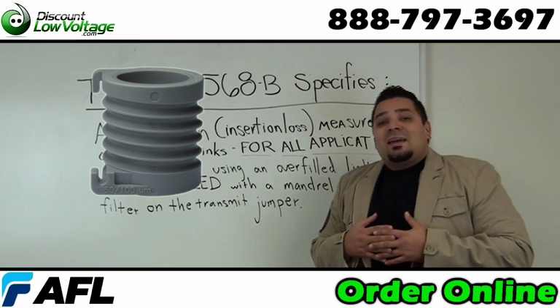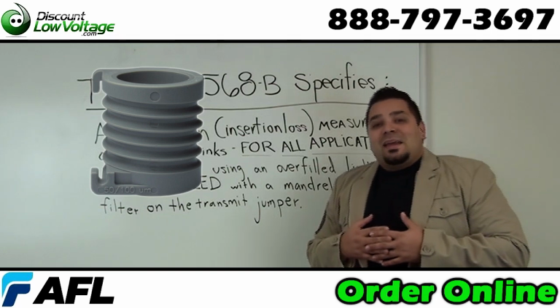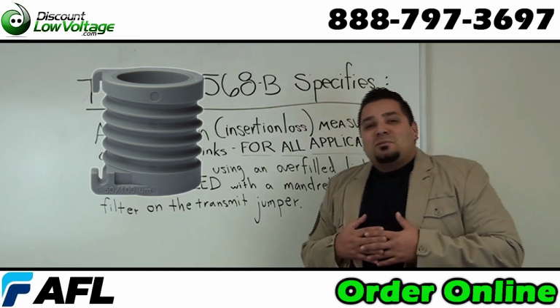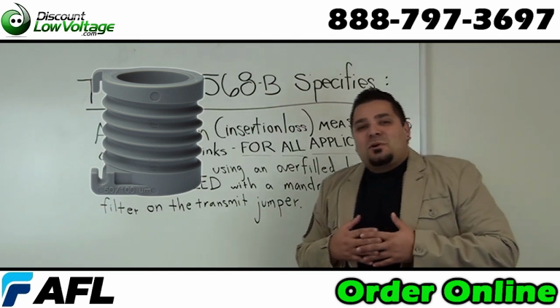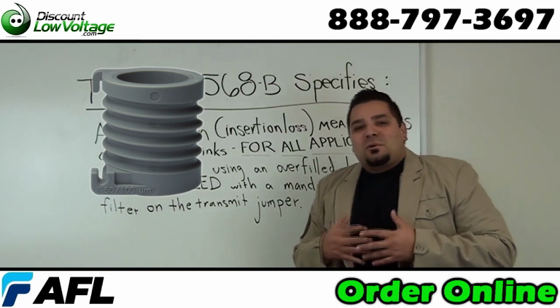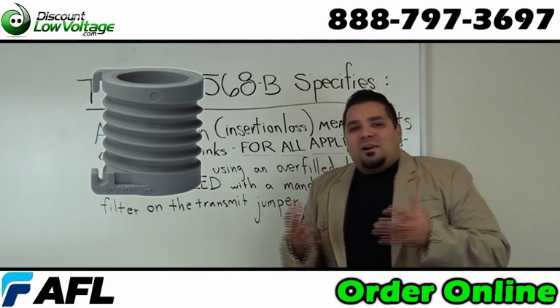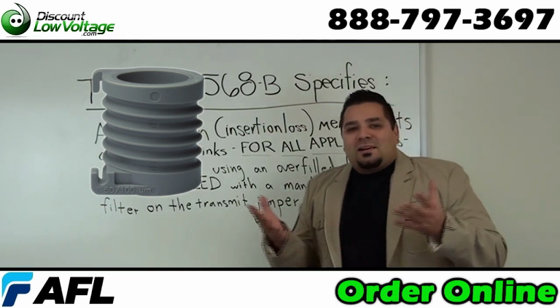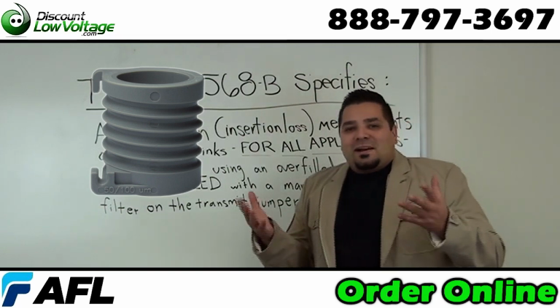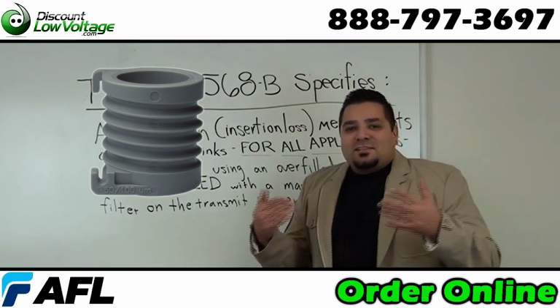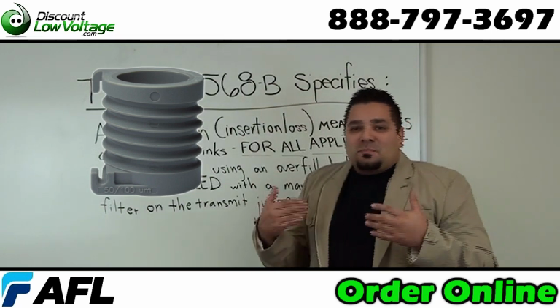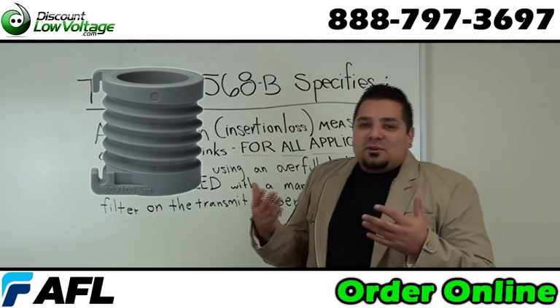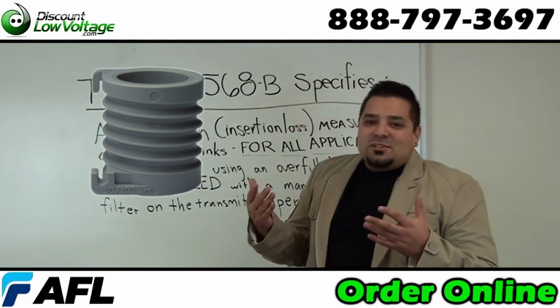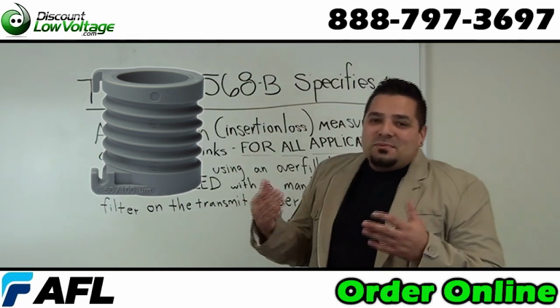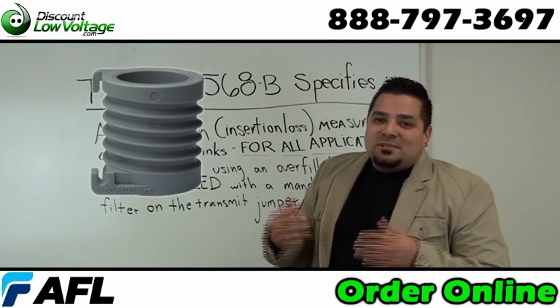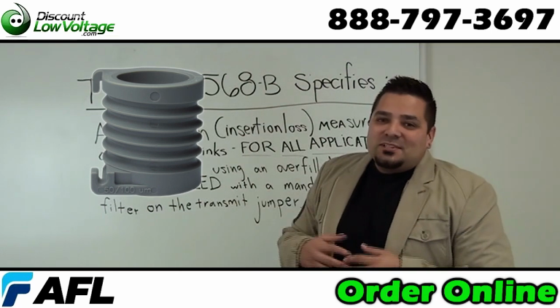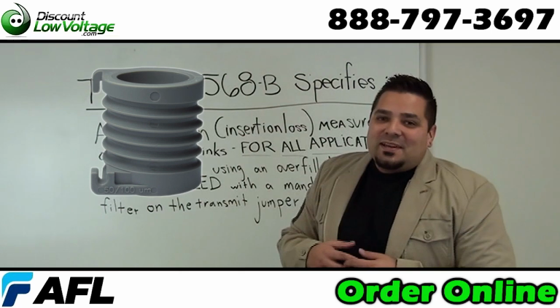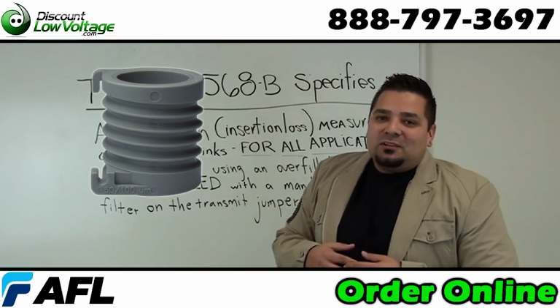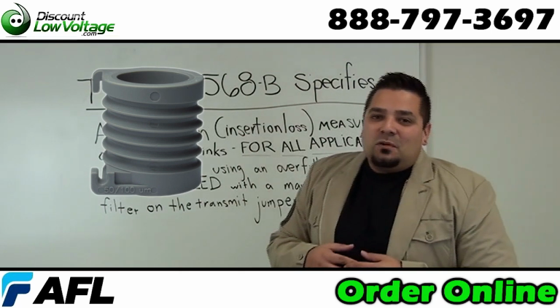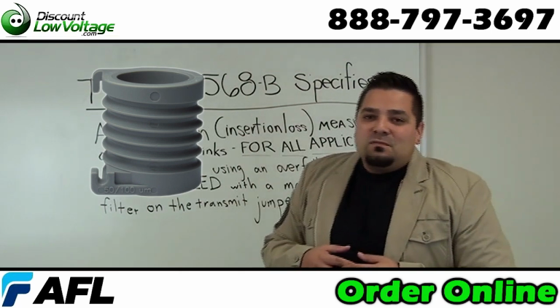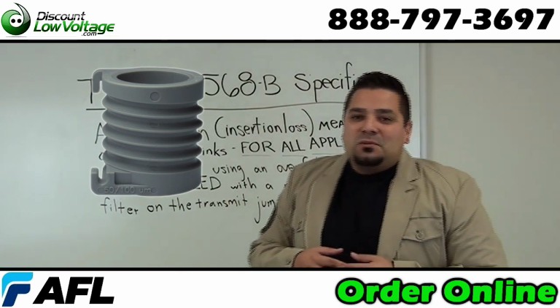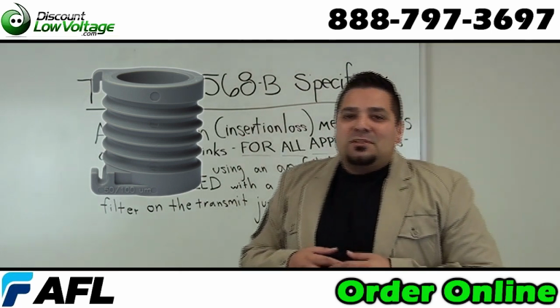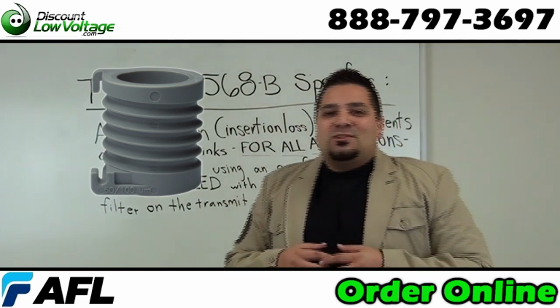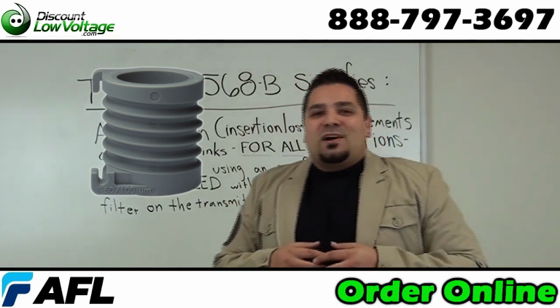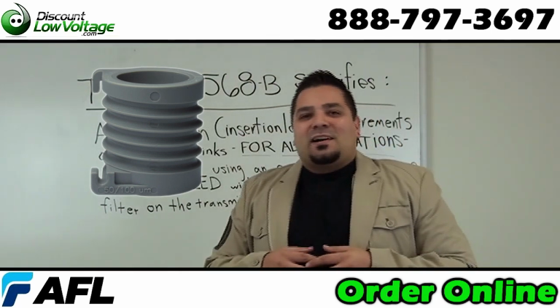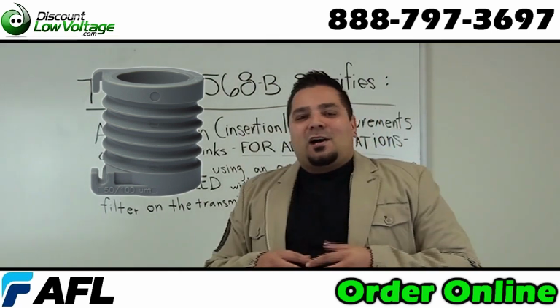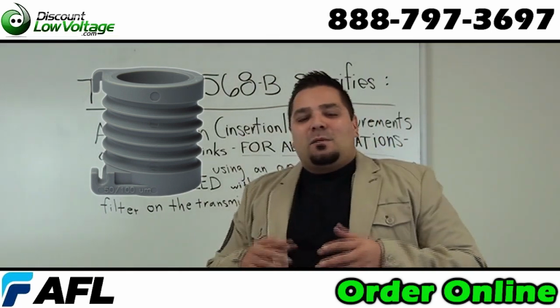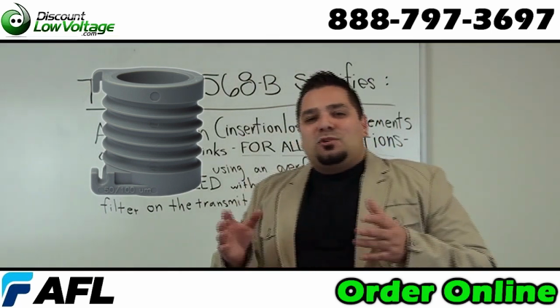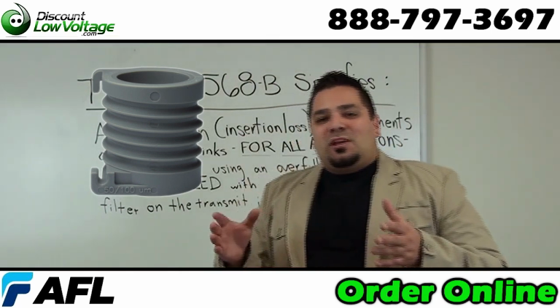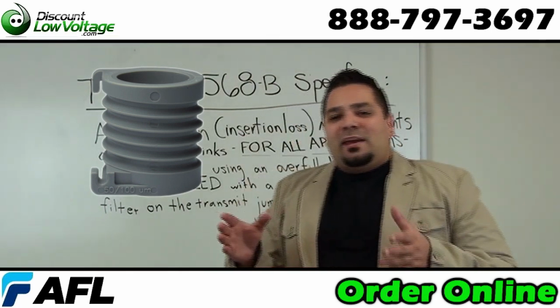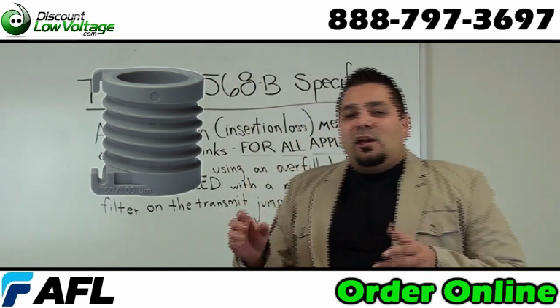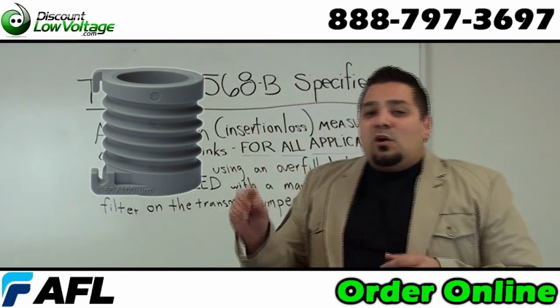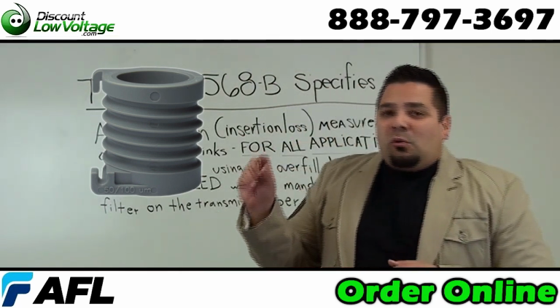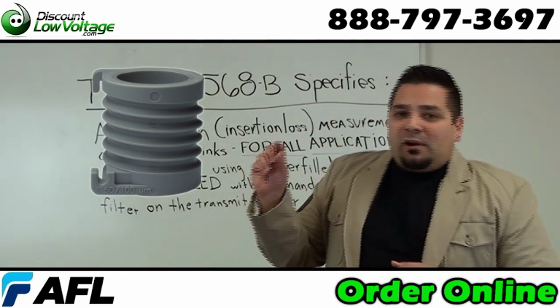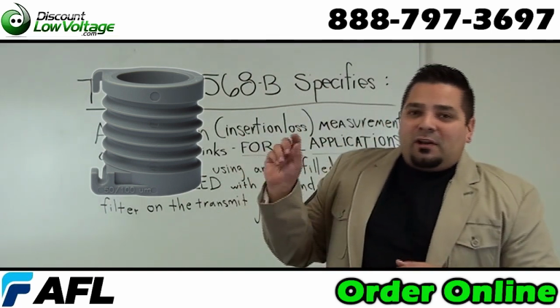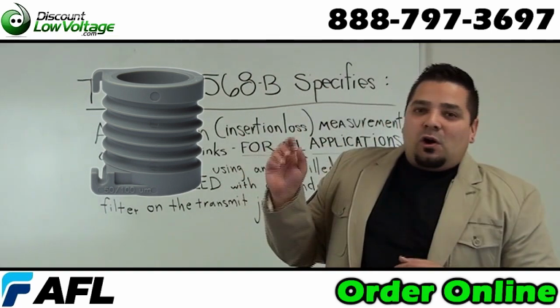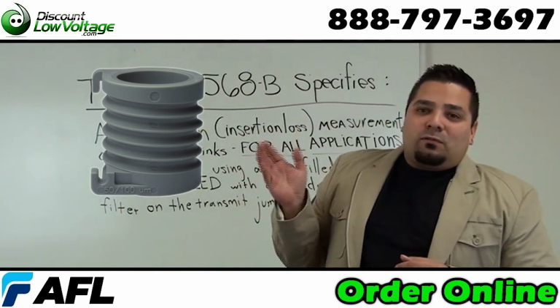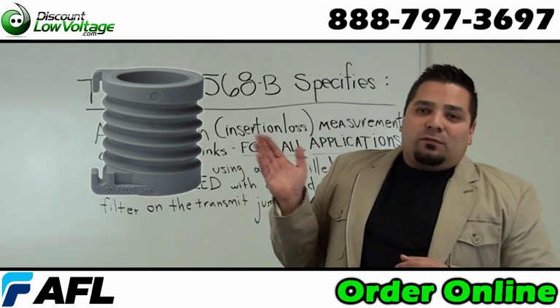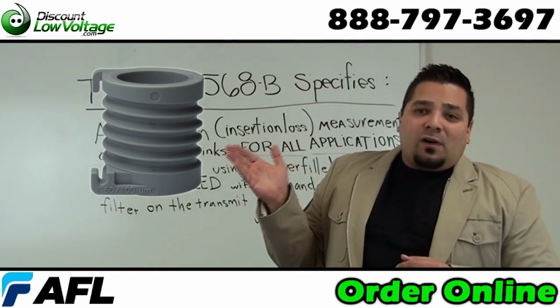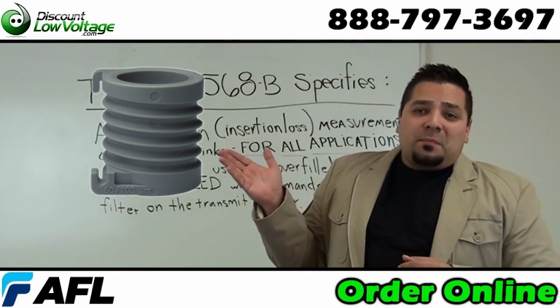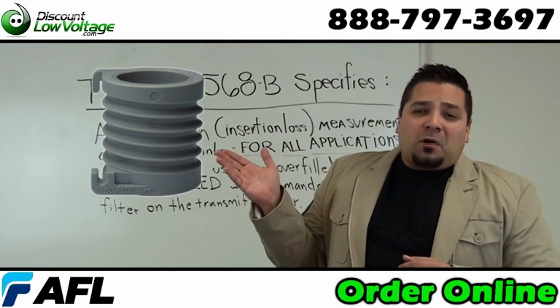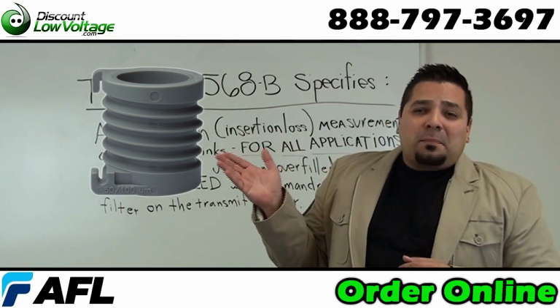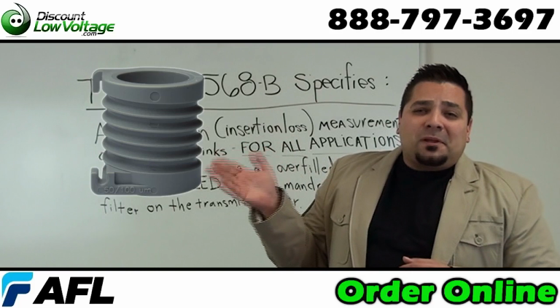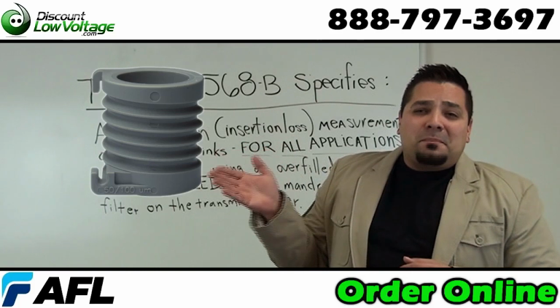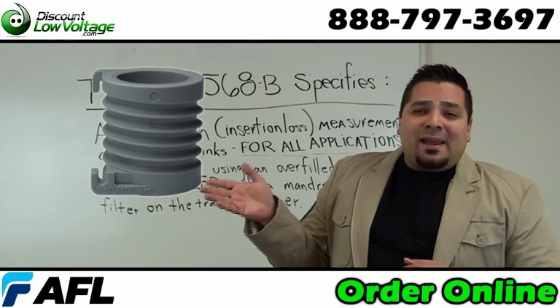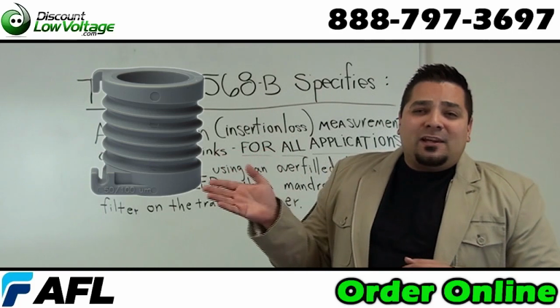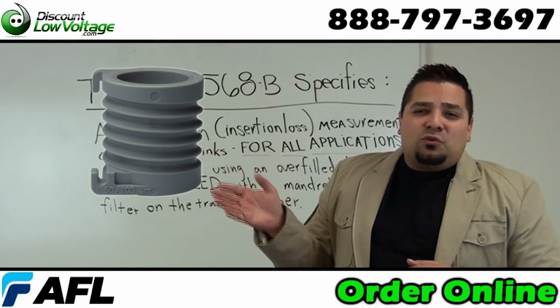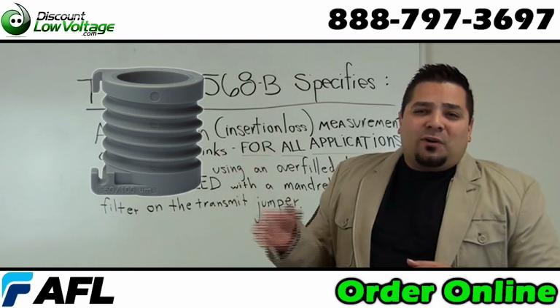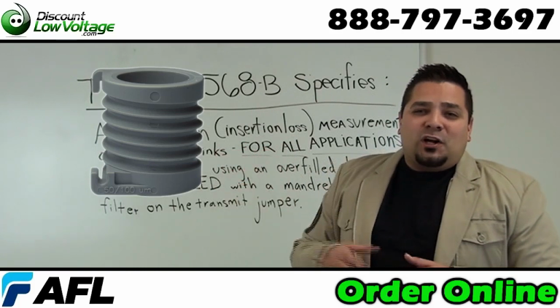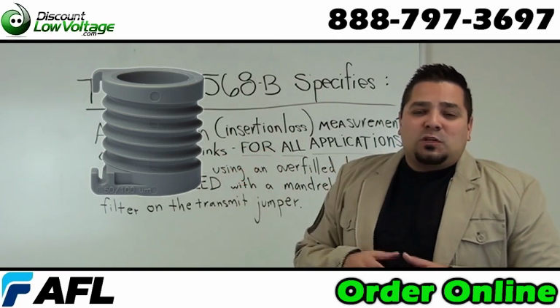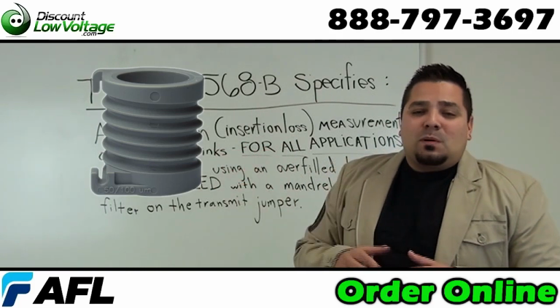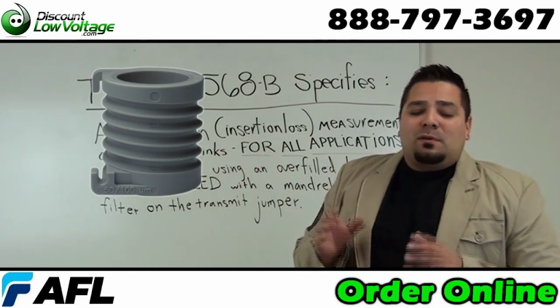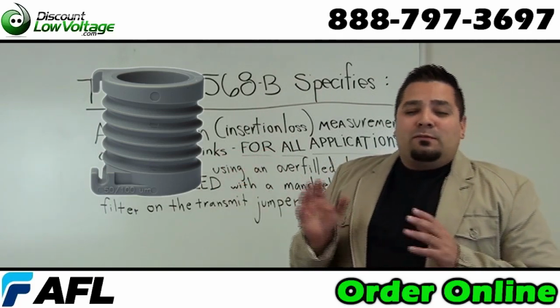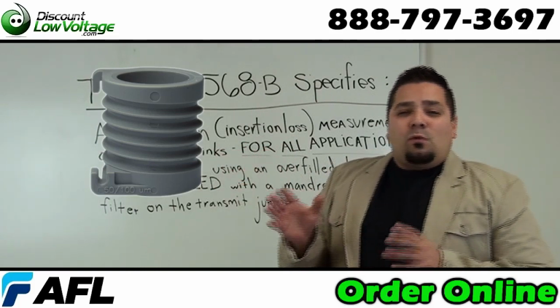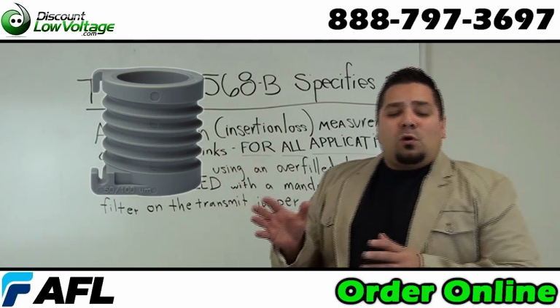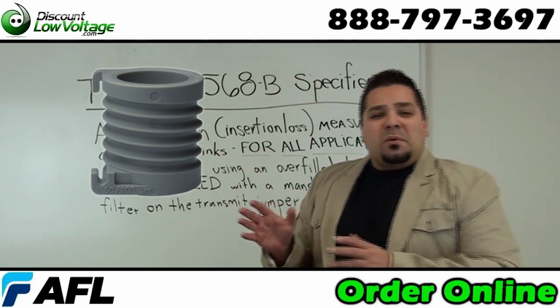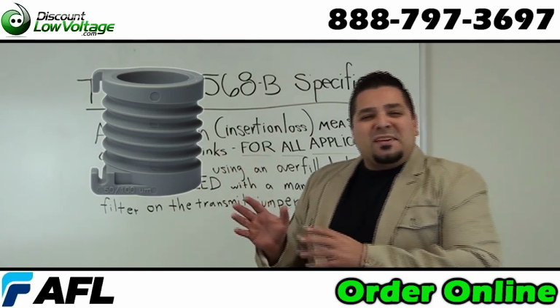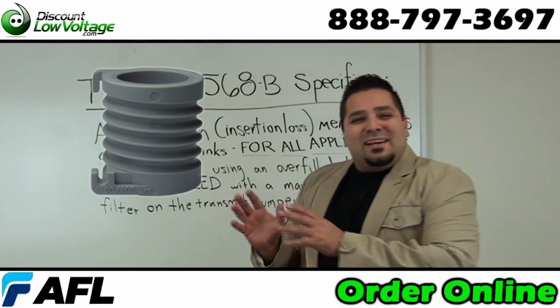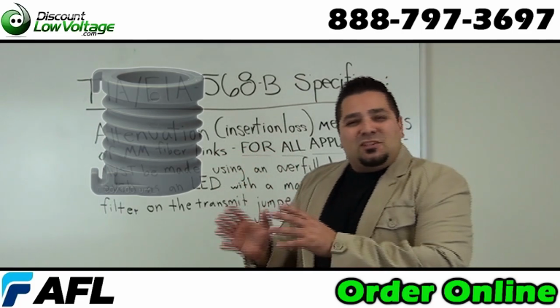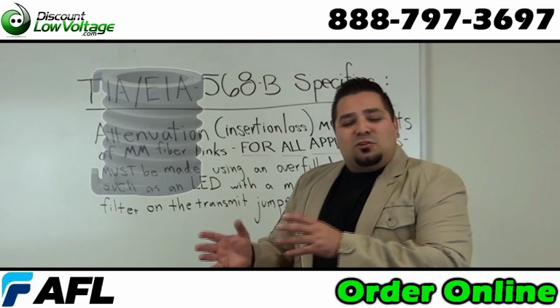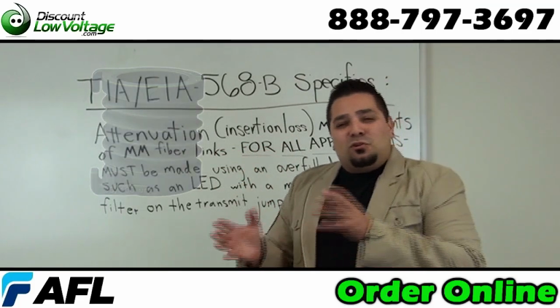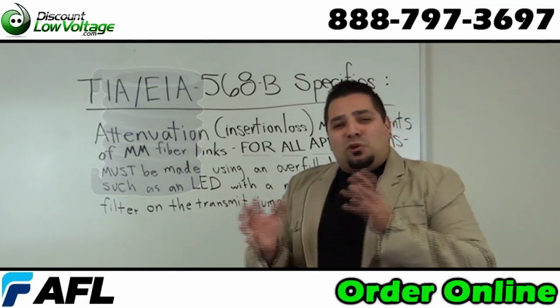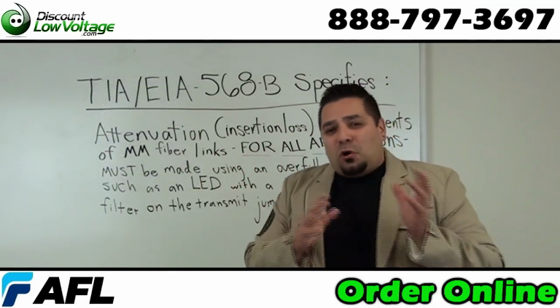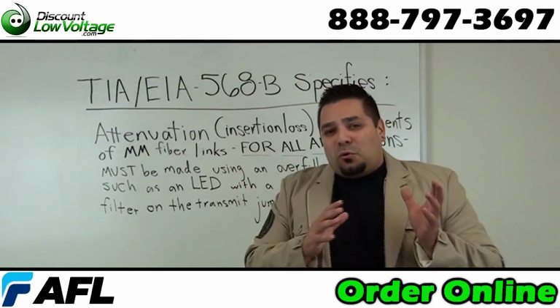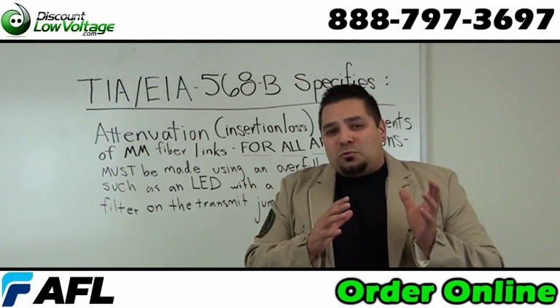Hey, what's going on guys? I'm Mercy with discountlowvoltage.com. Today we're going to go over fiber optic mandrels, but before we get to those,